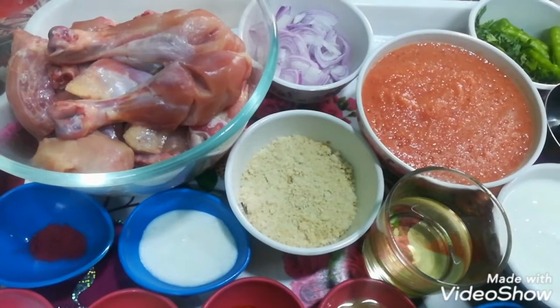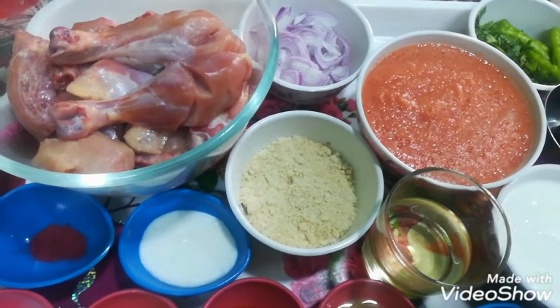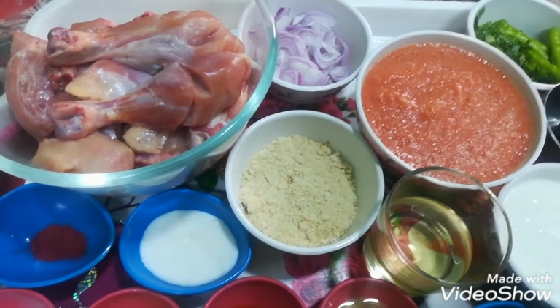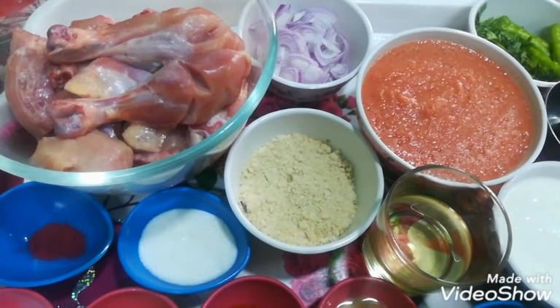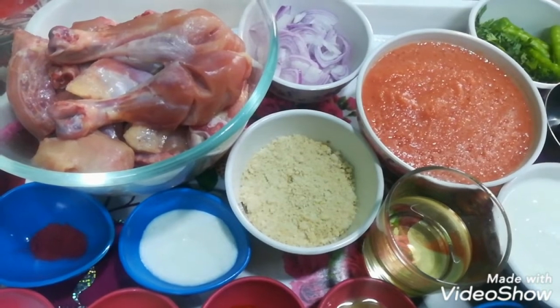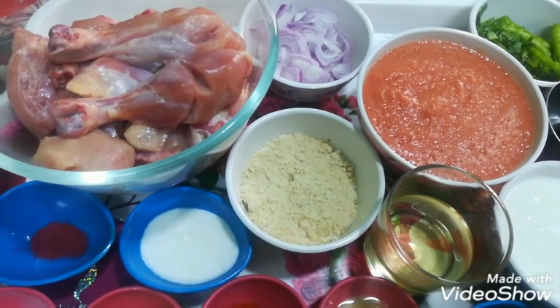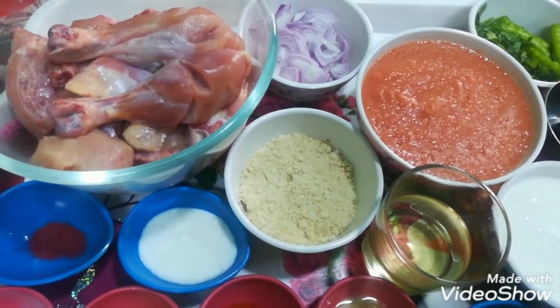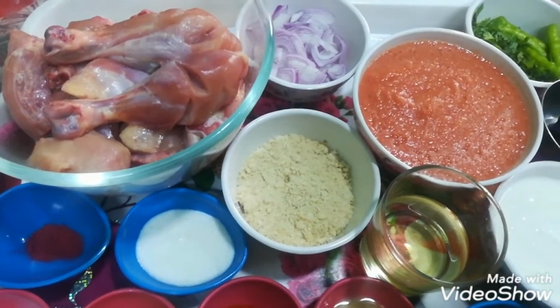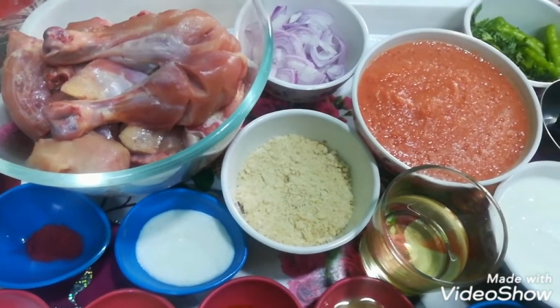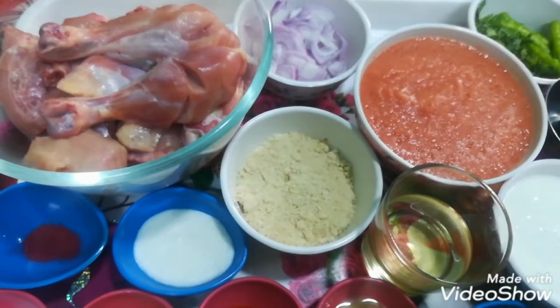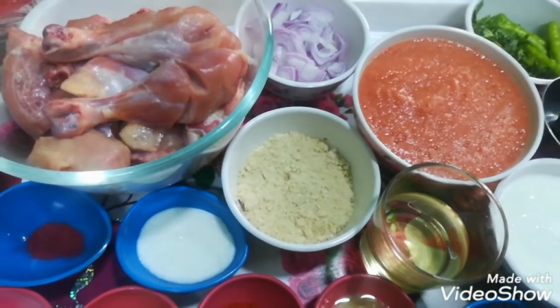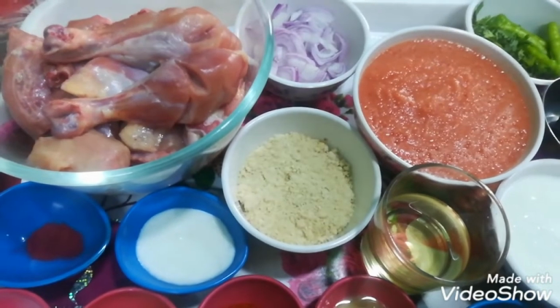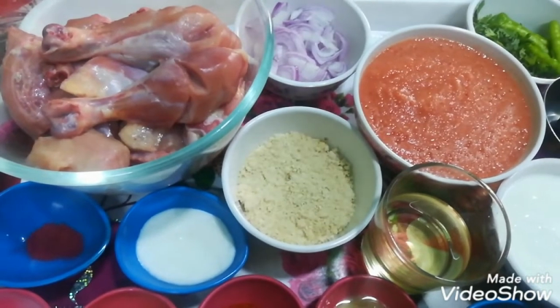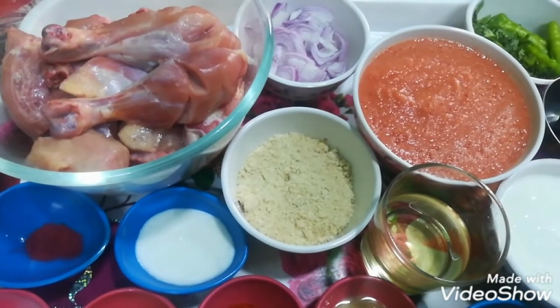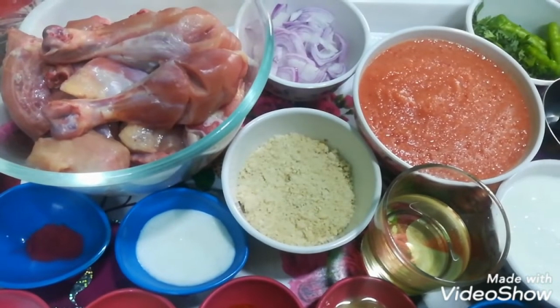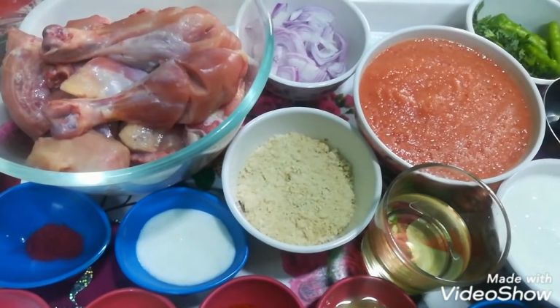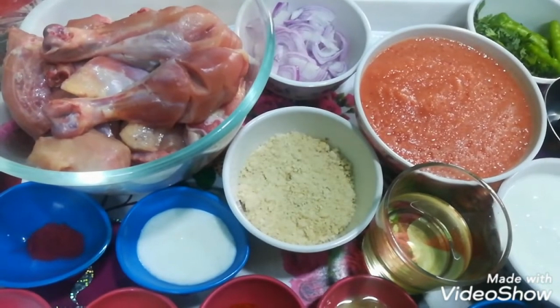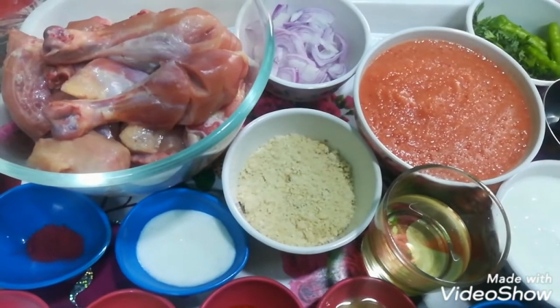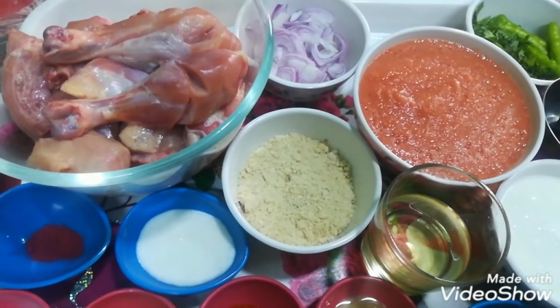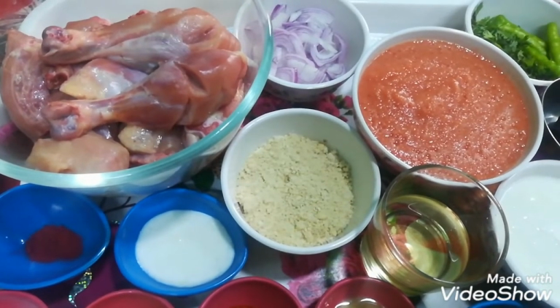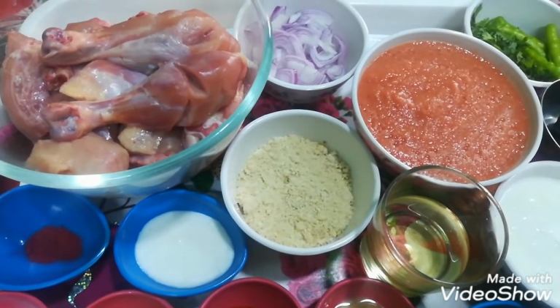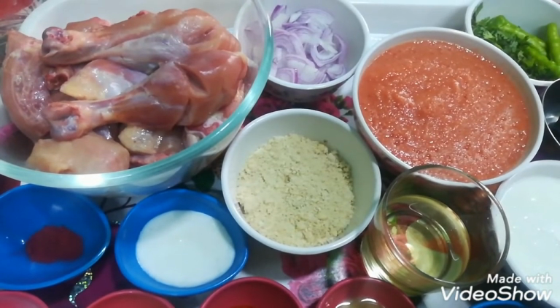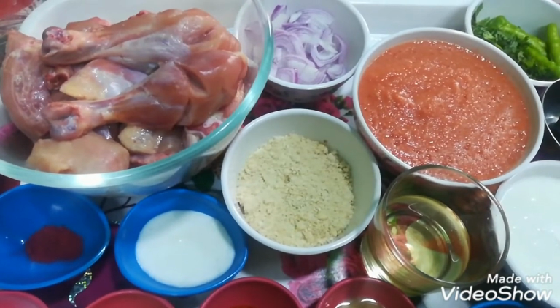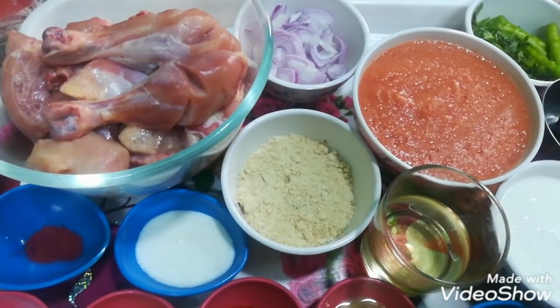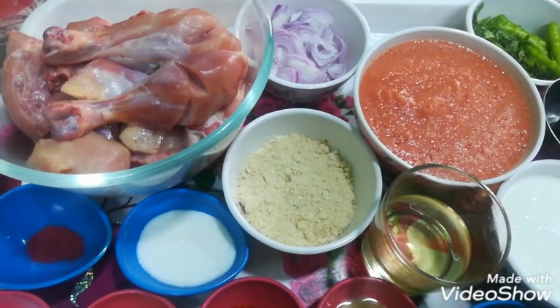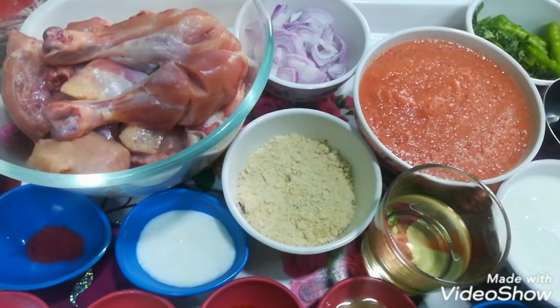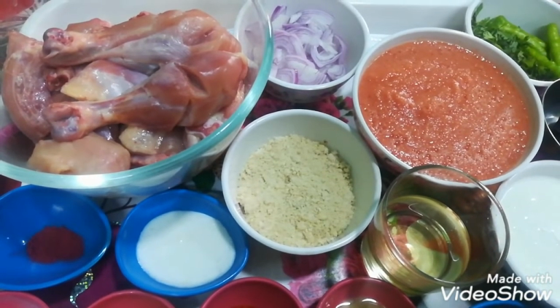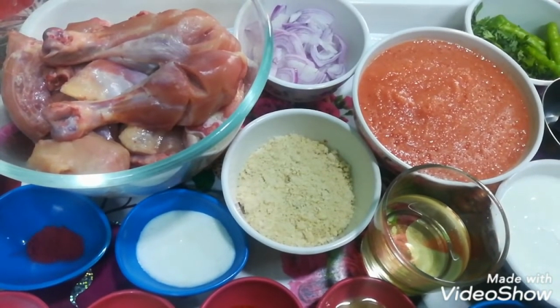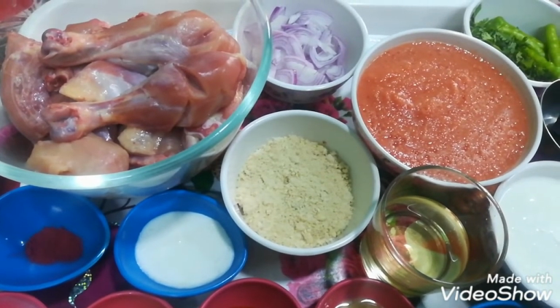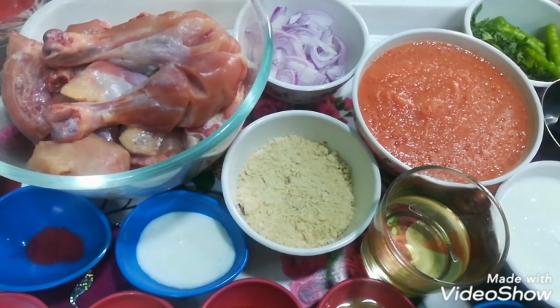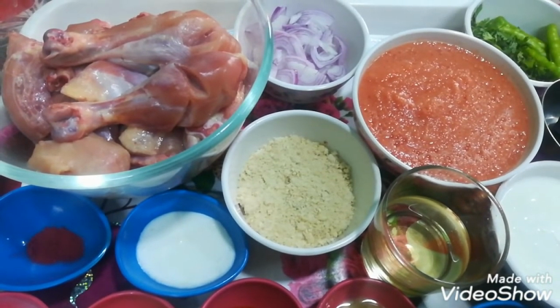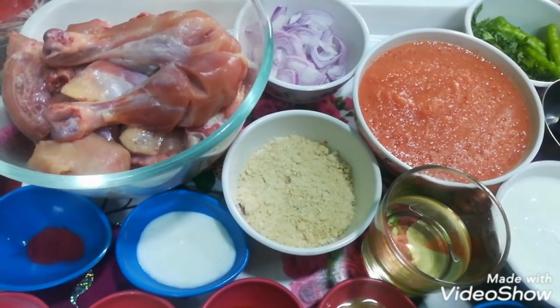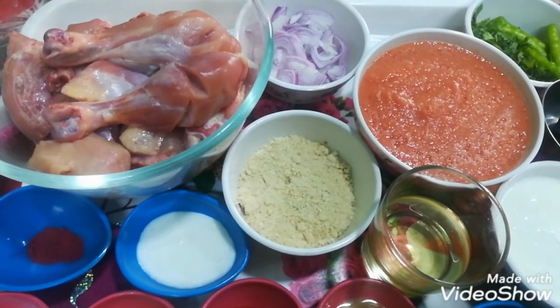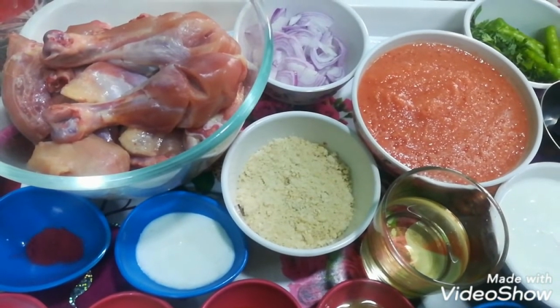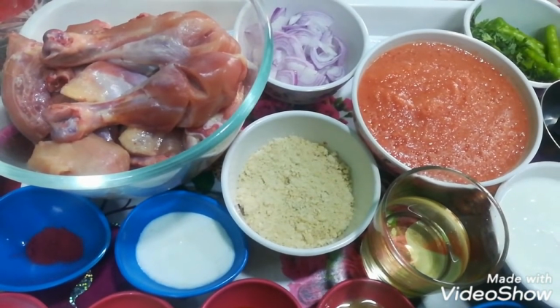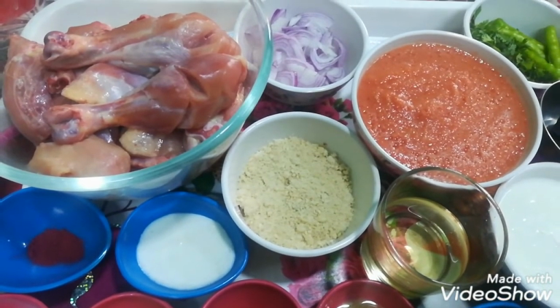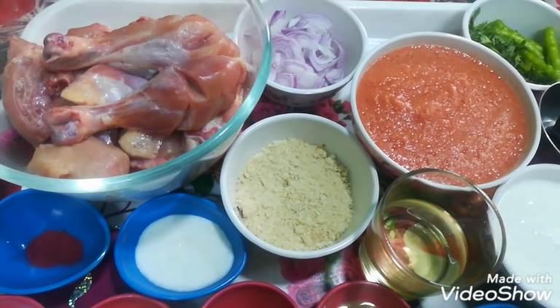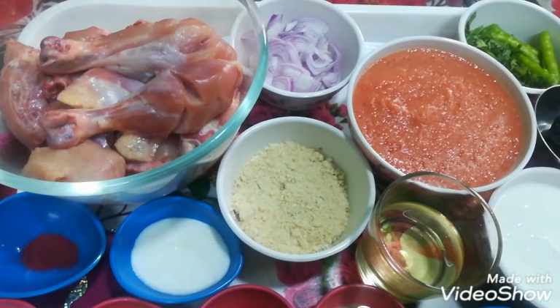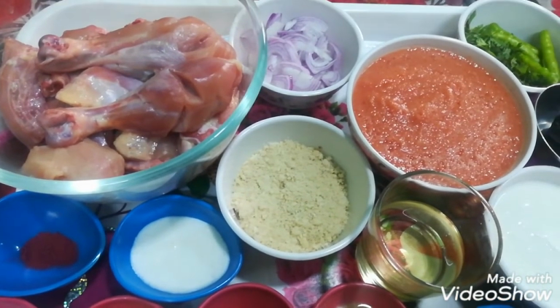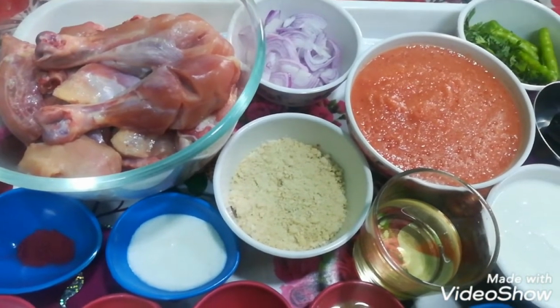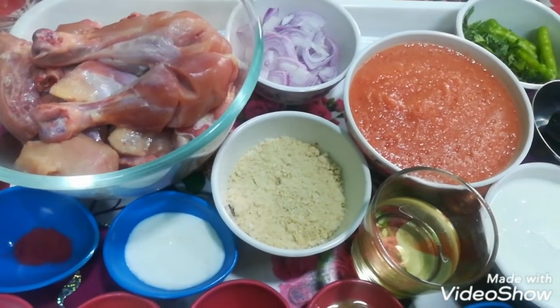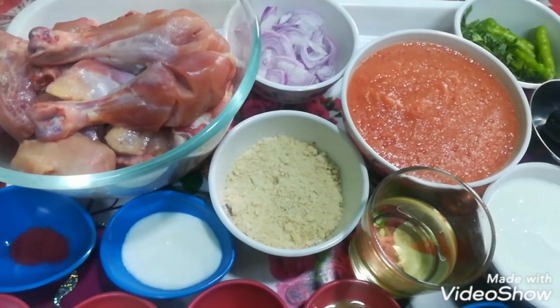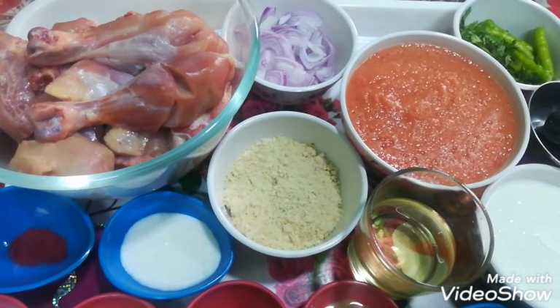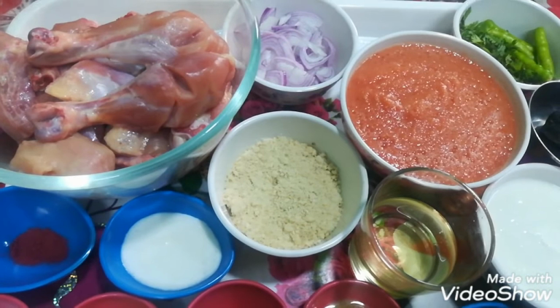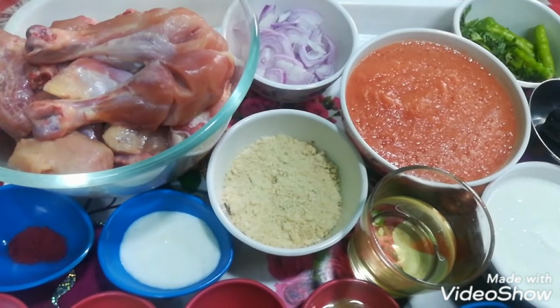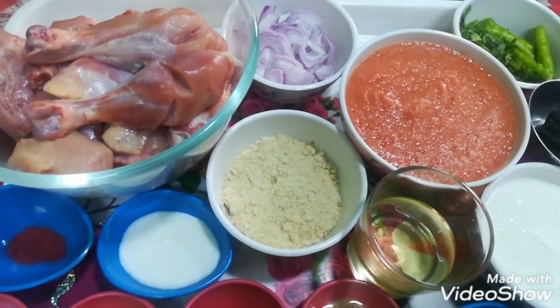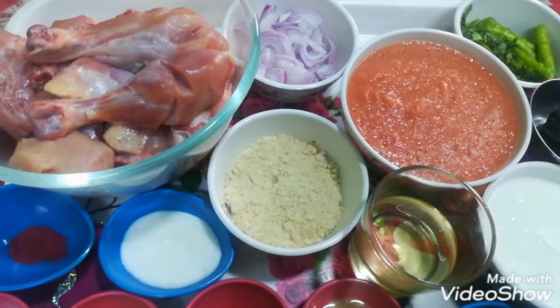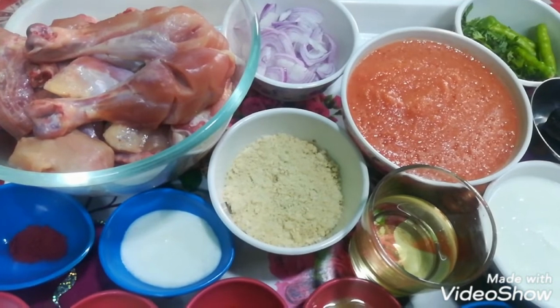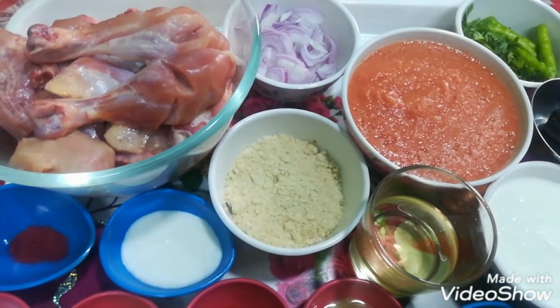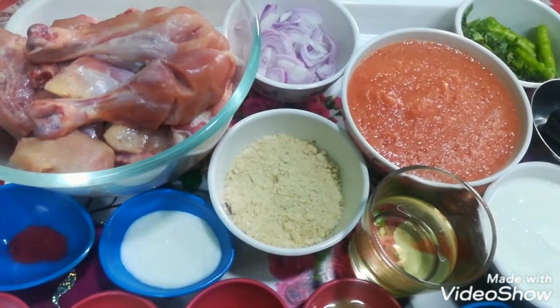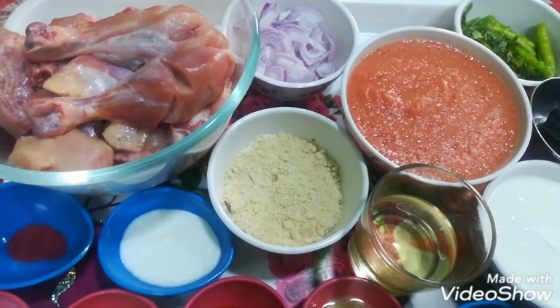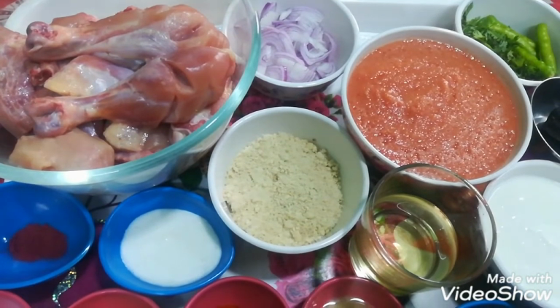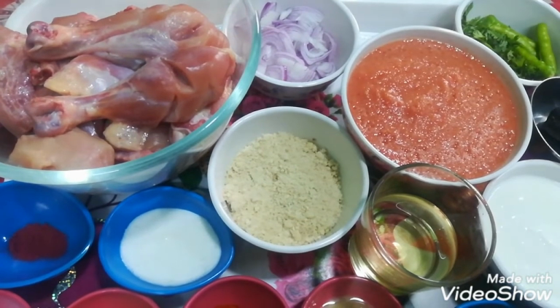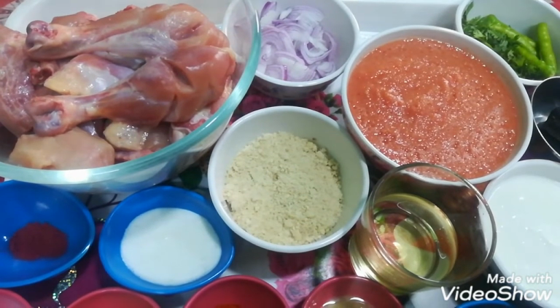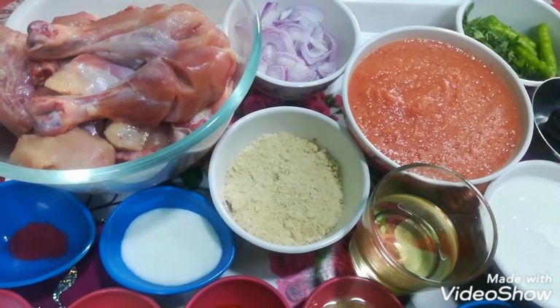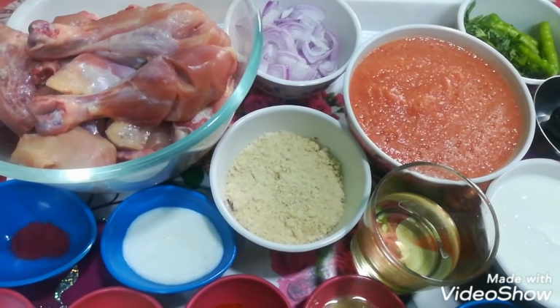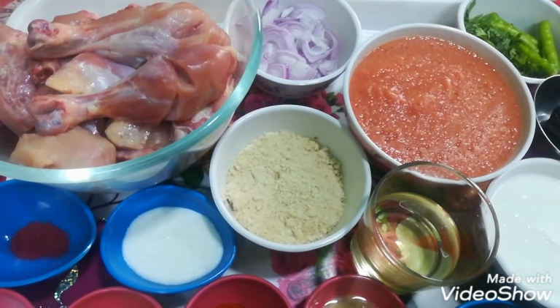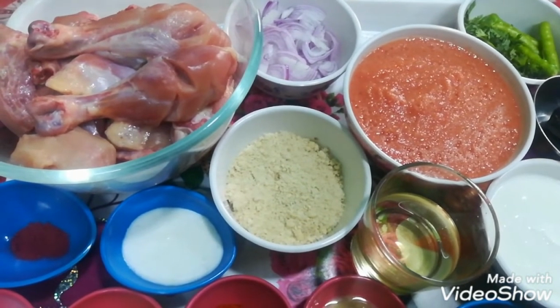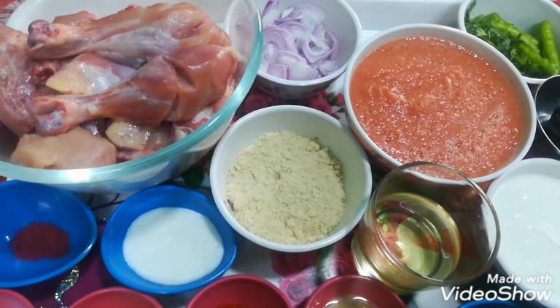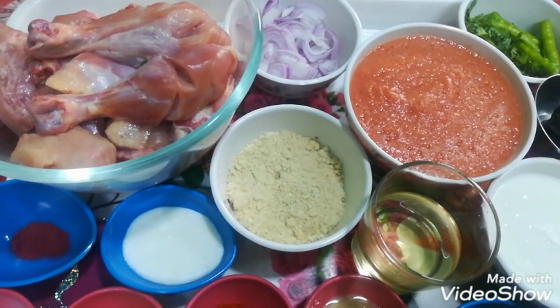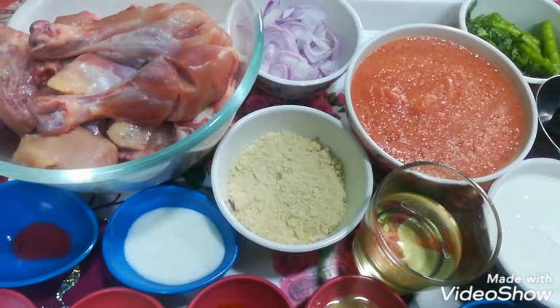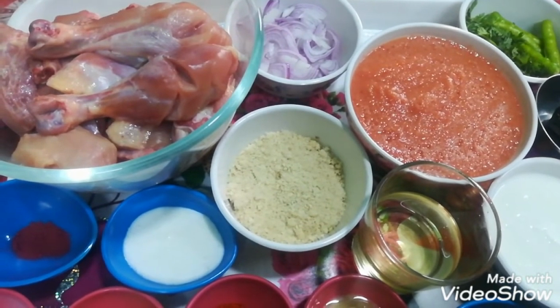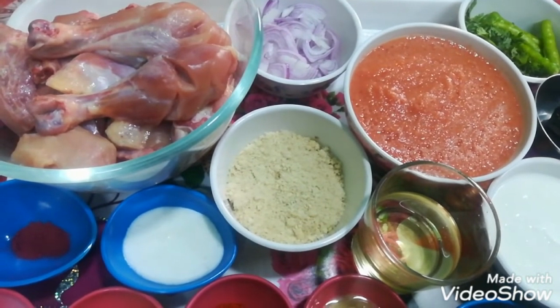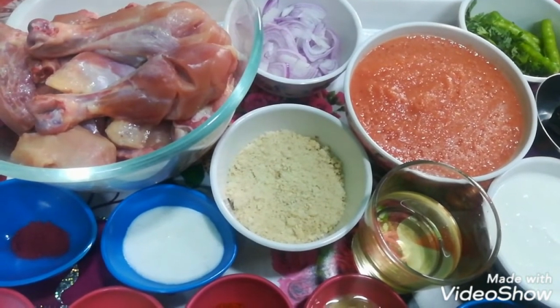I have made 500 grams chicken. I have washed it well and cut it well.